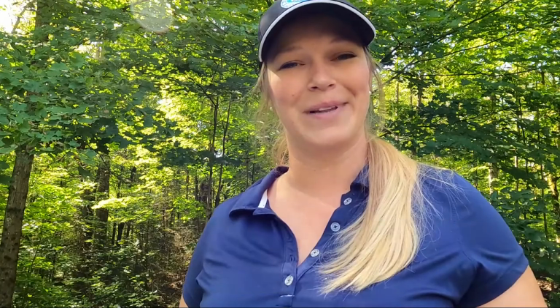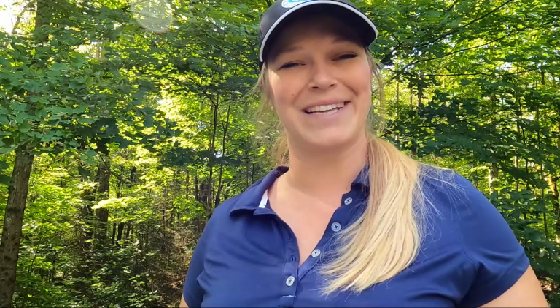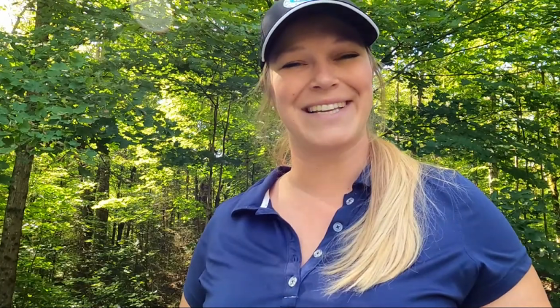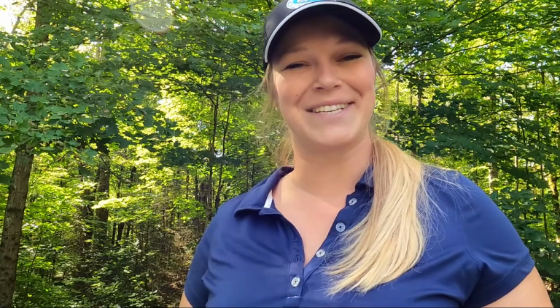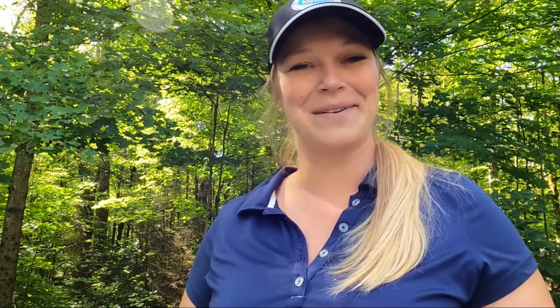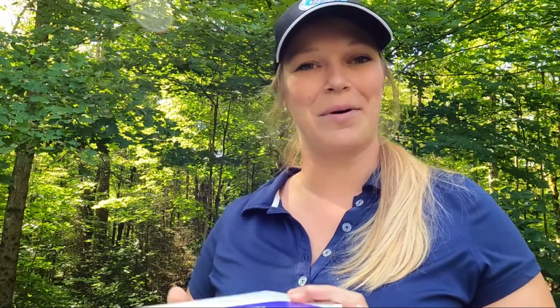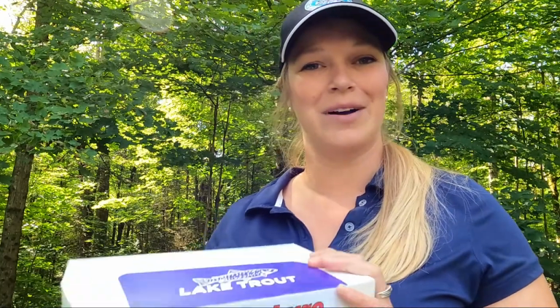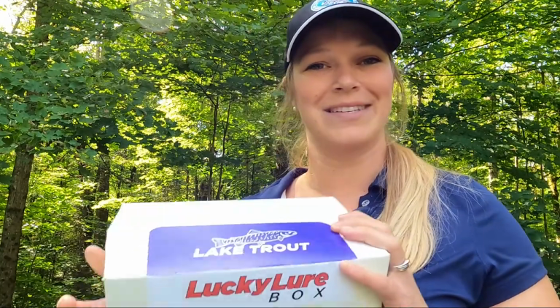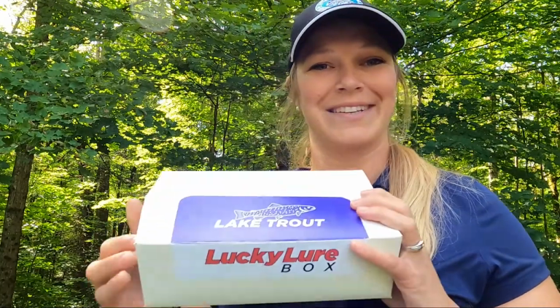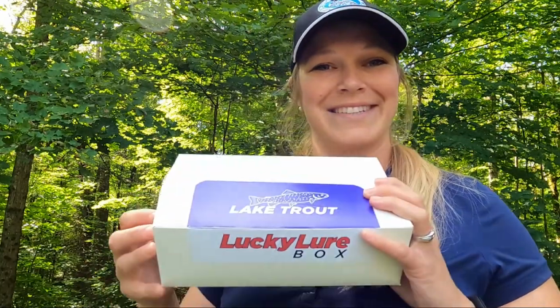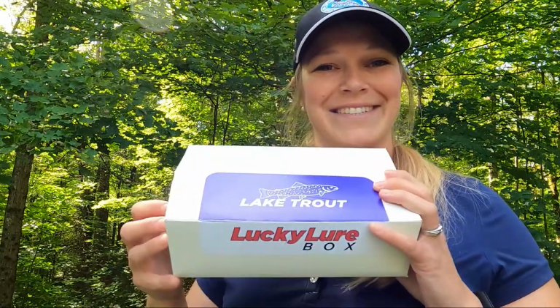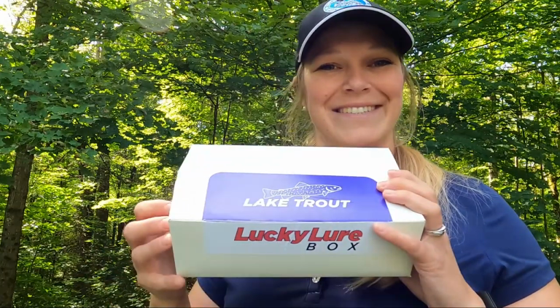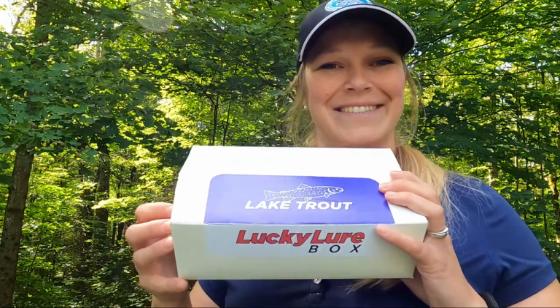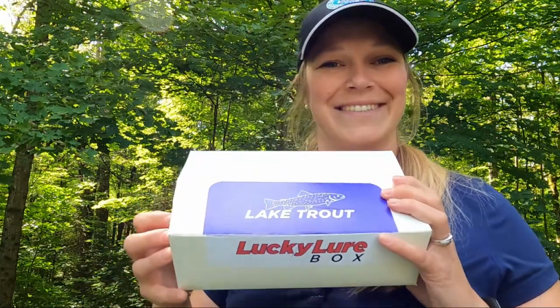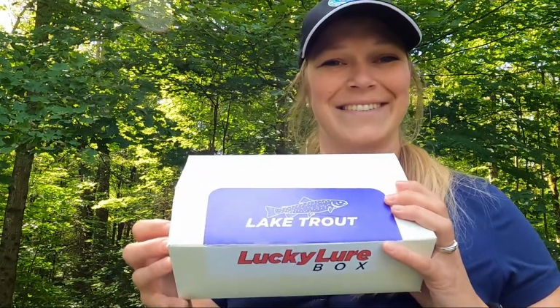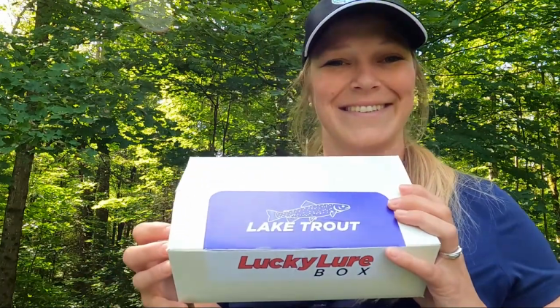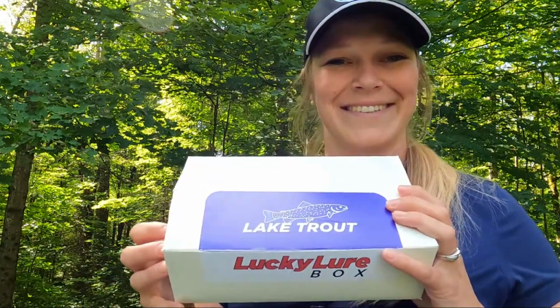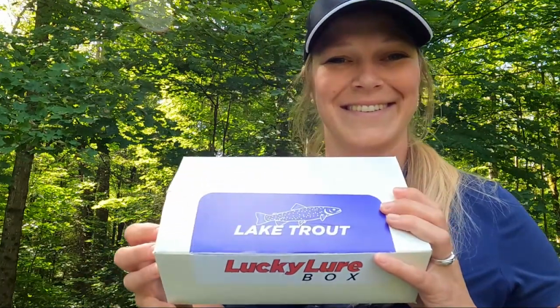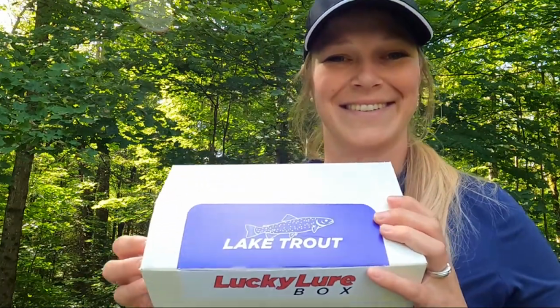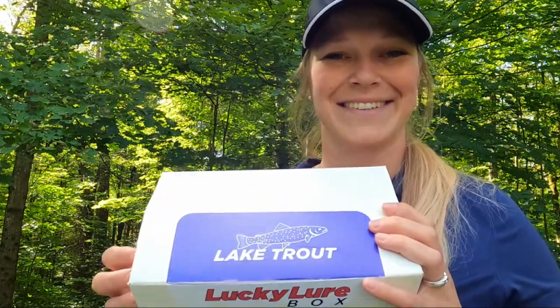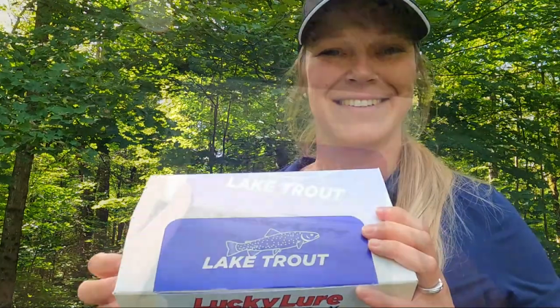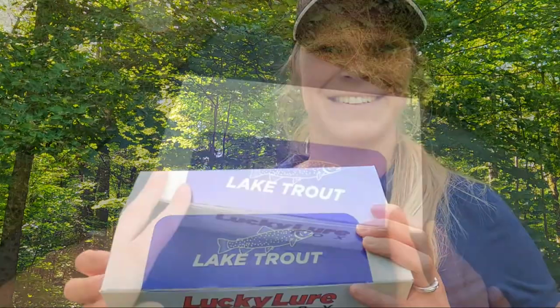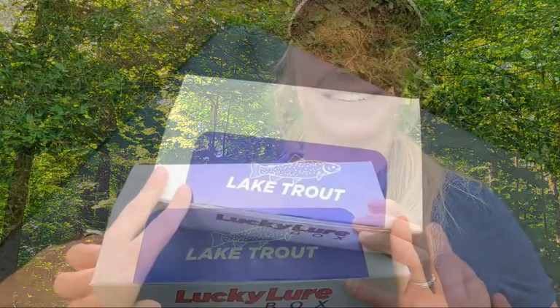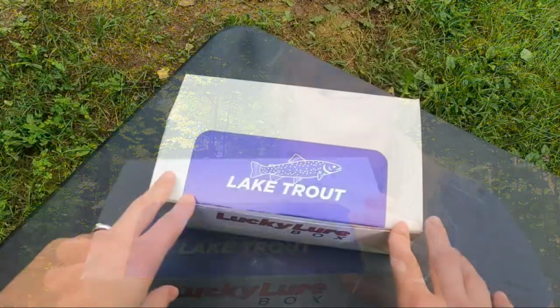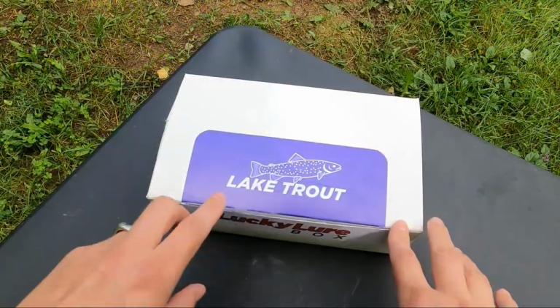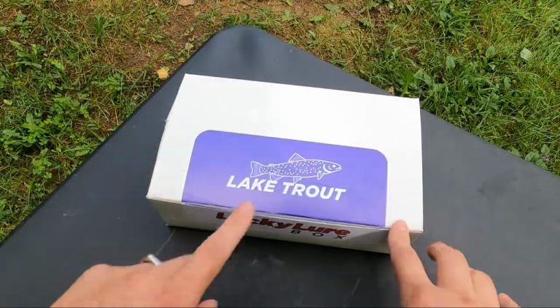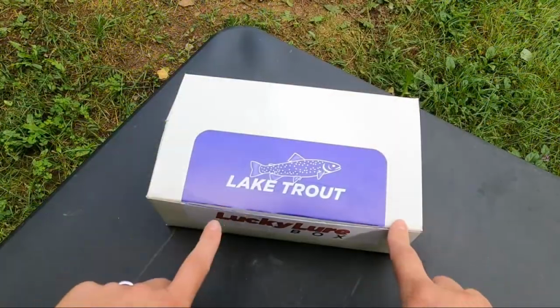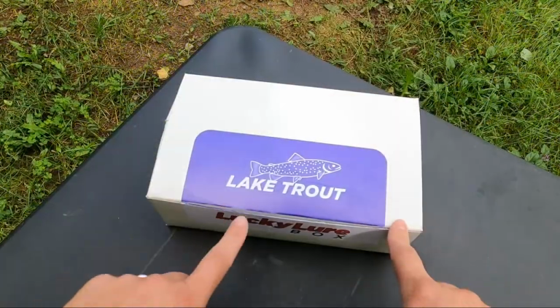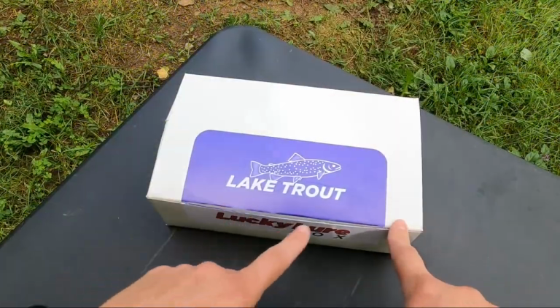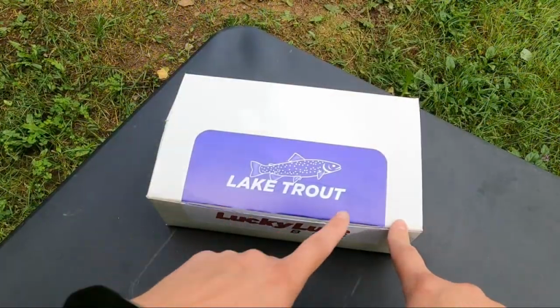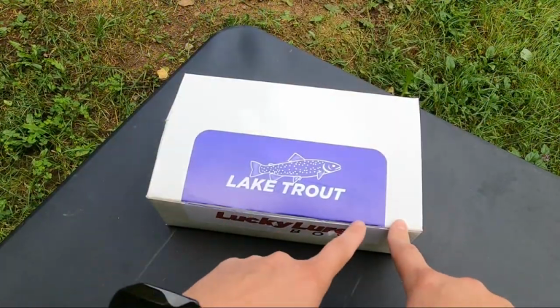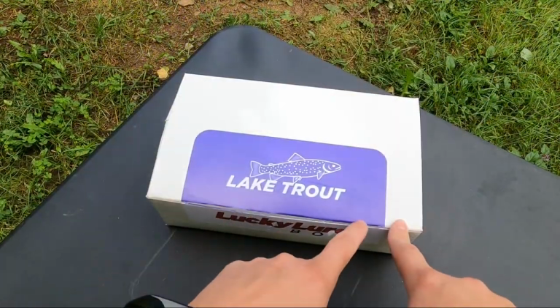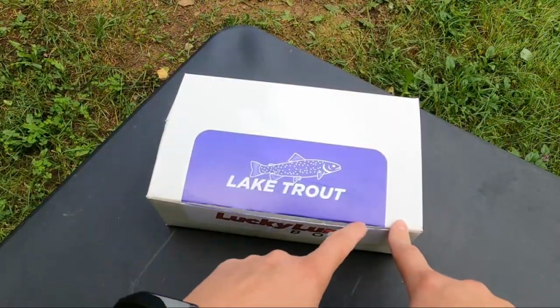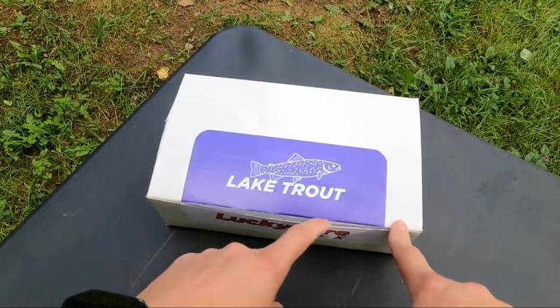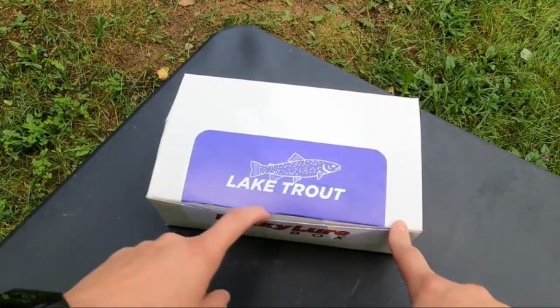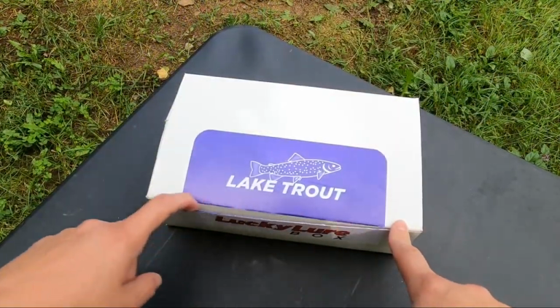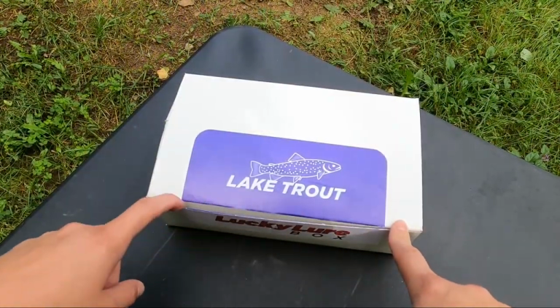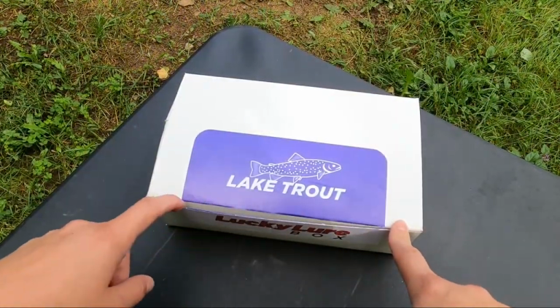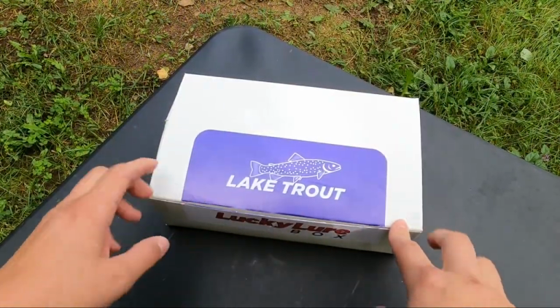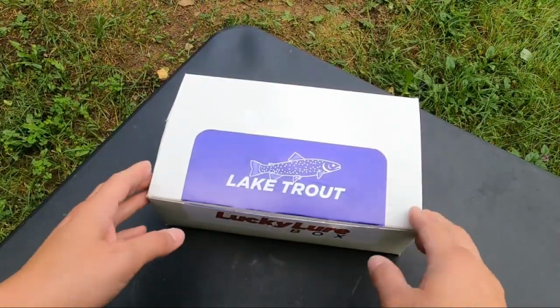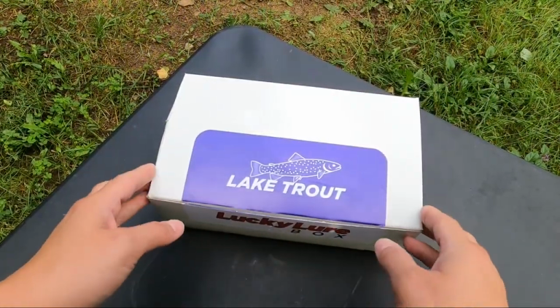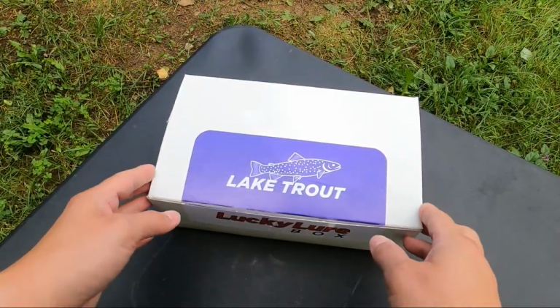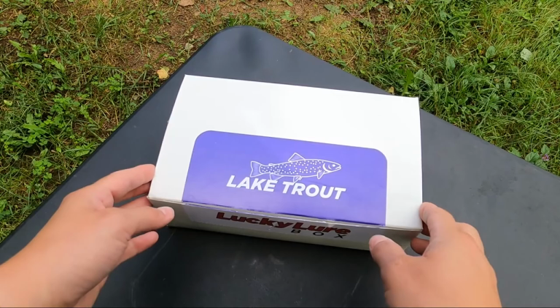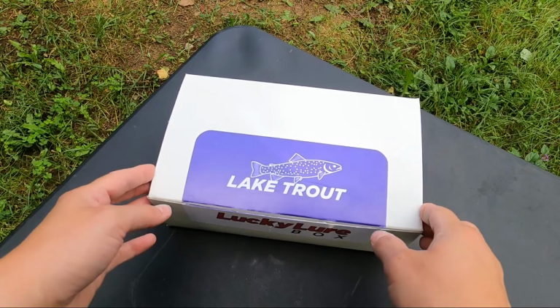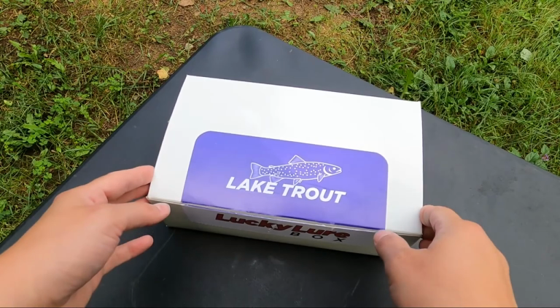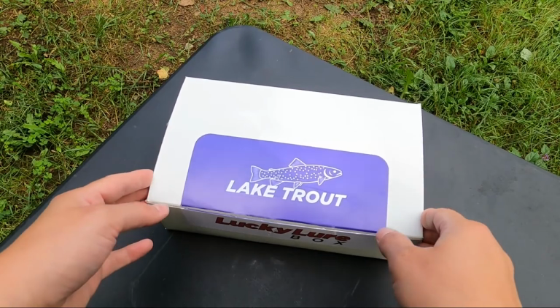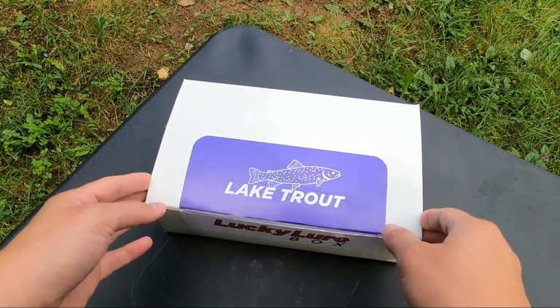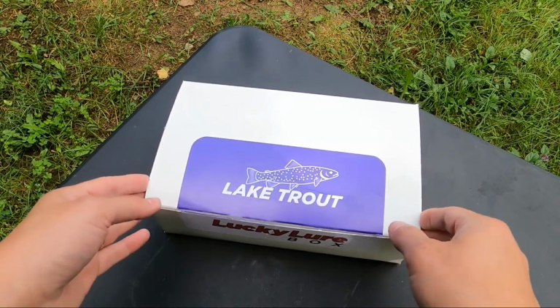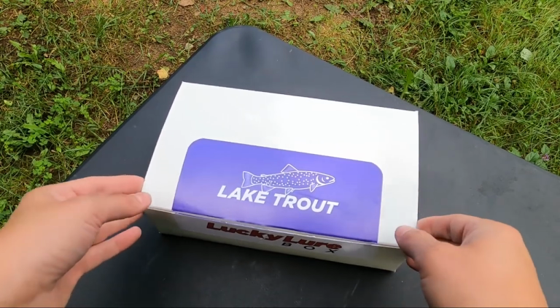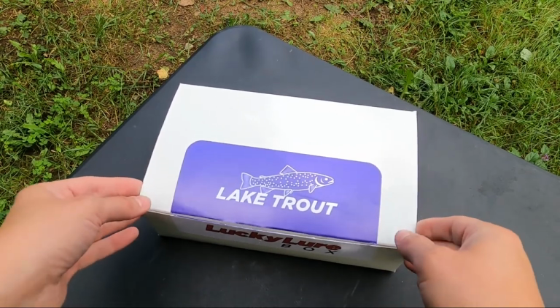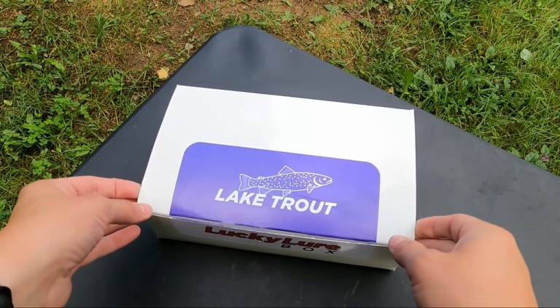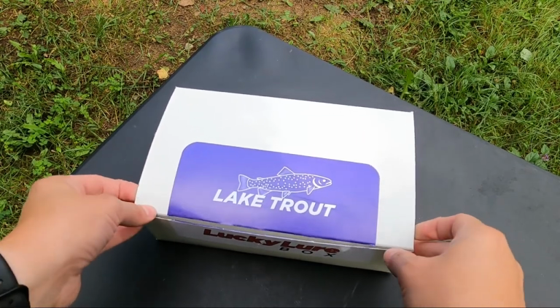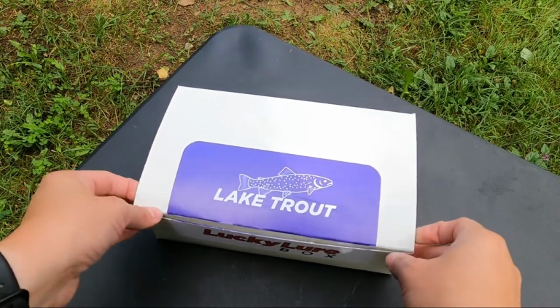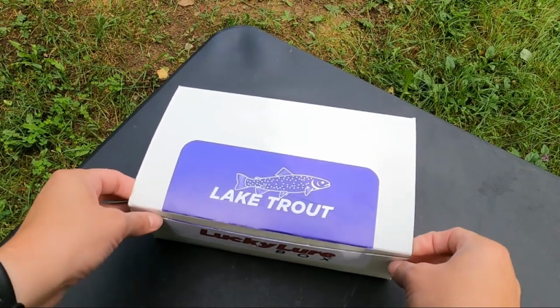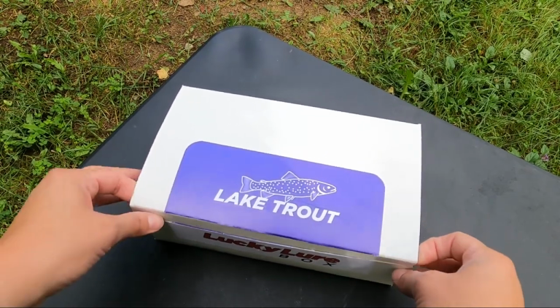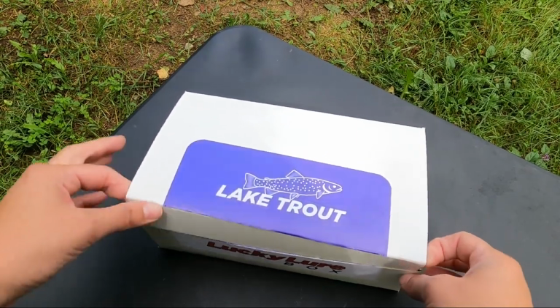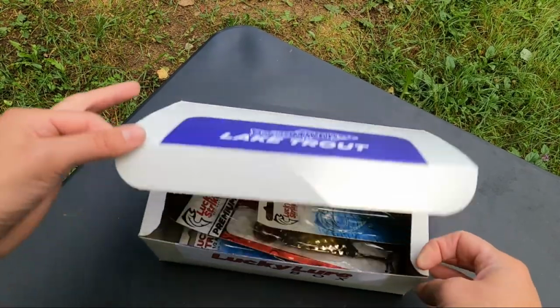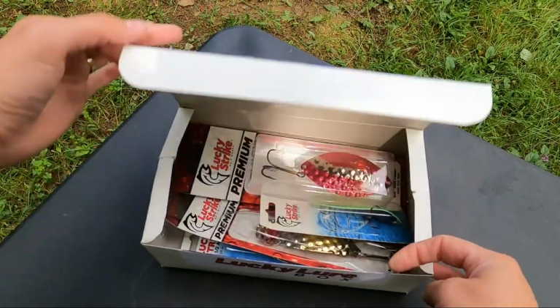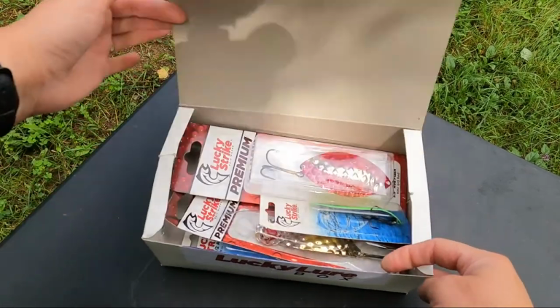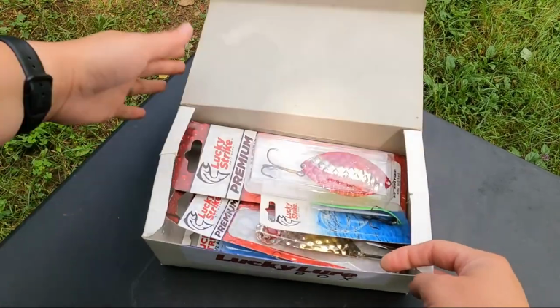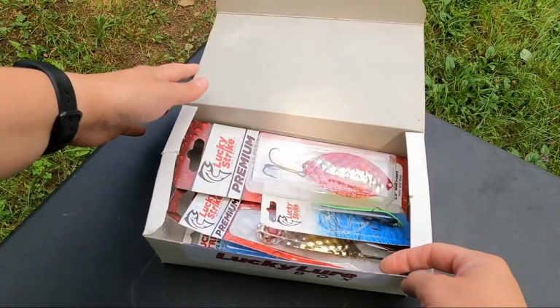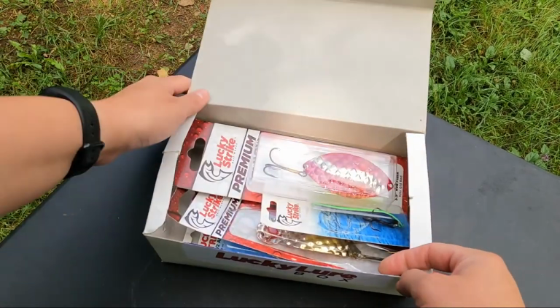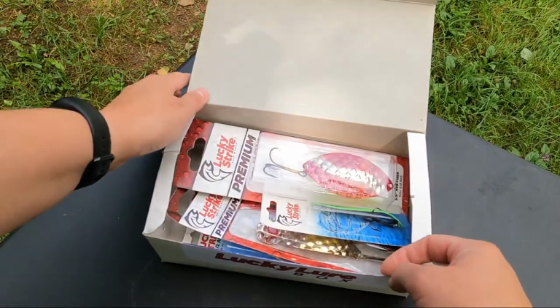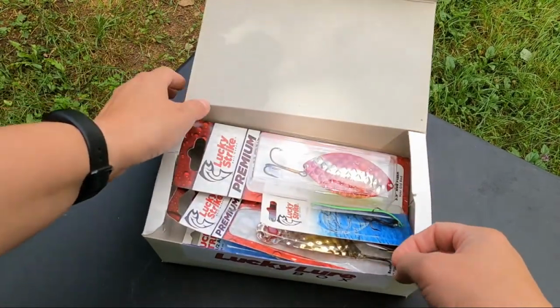But let's get to unboxing this. You may notice I already peeked — I couldn't help myself — so I've already cut it open. Let's have a look.